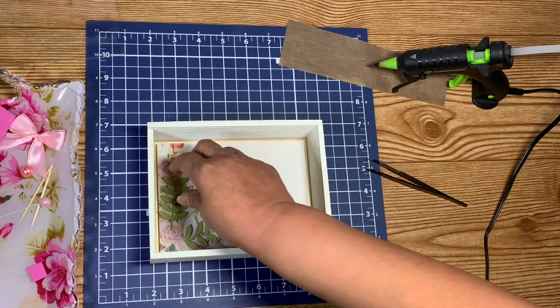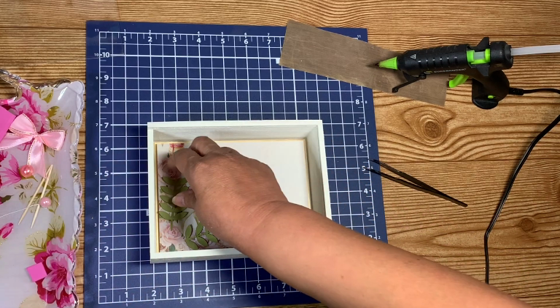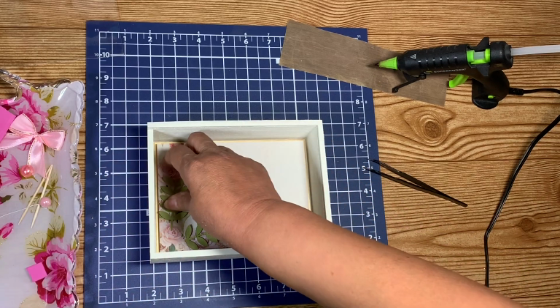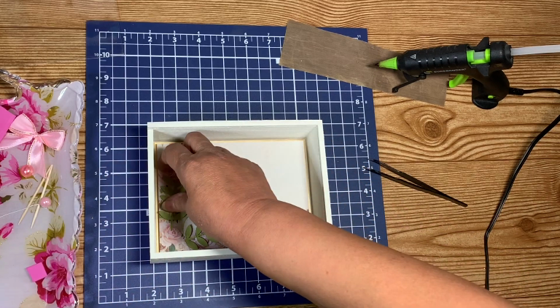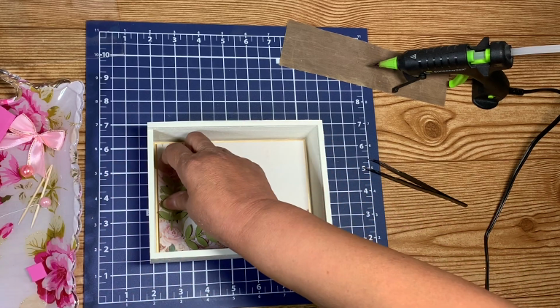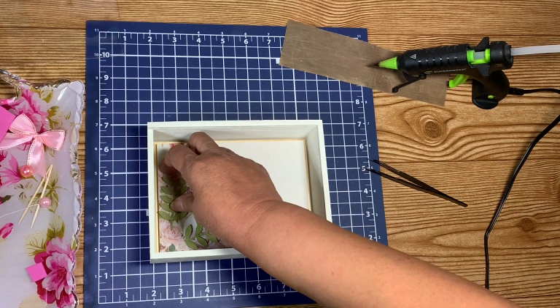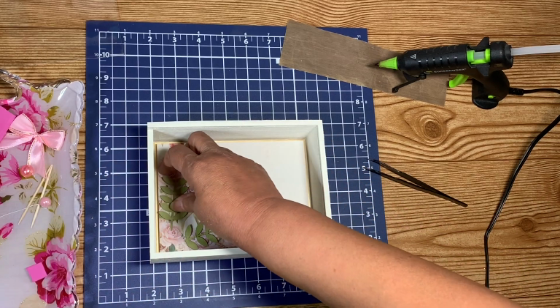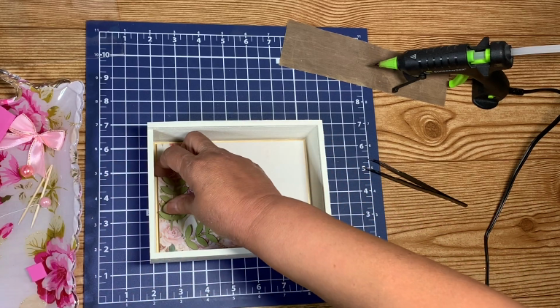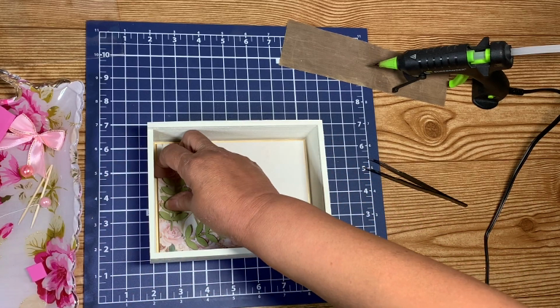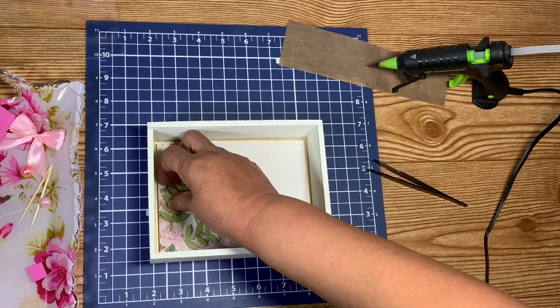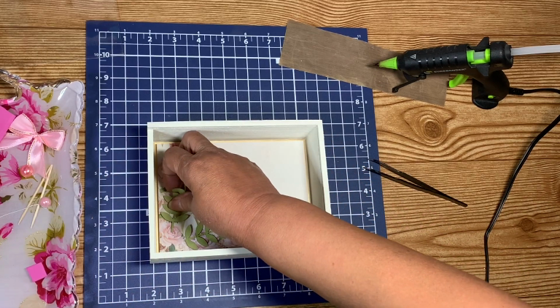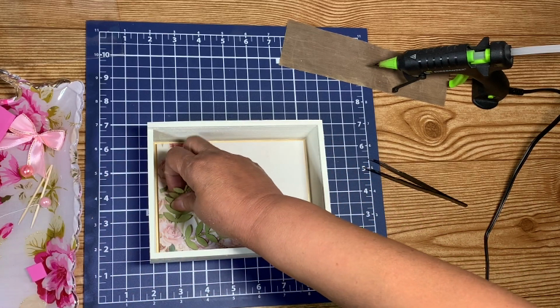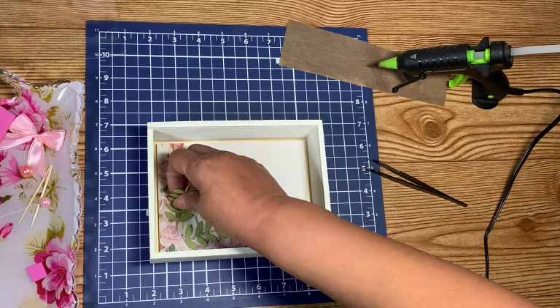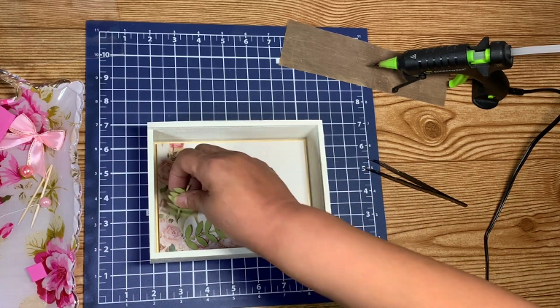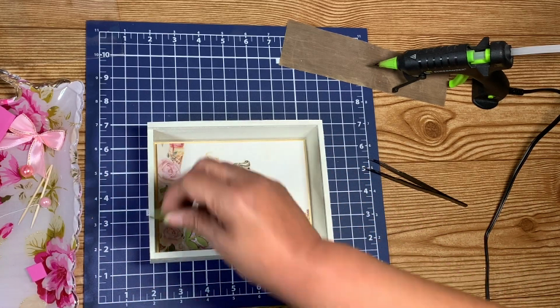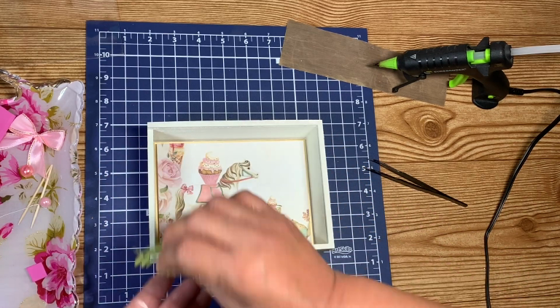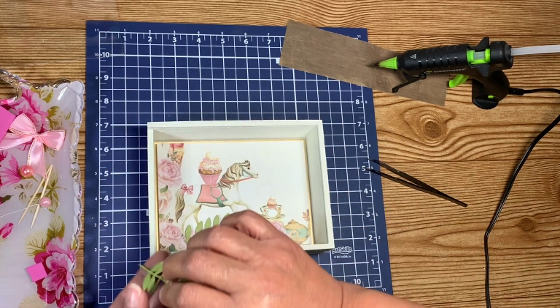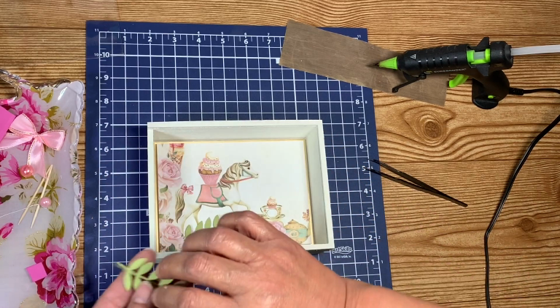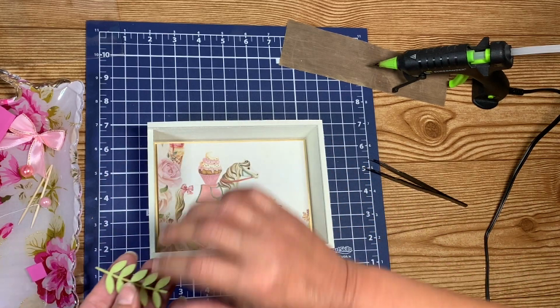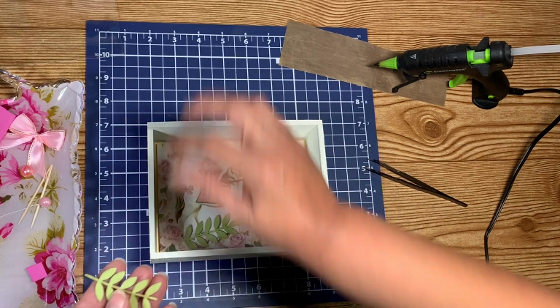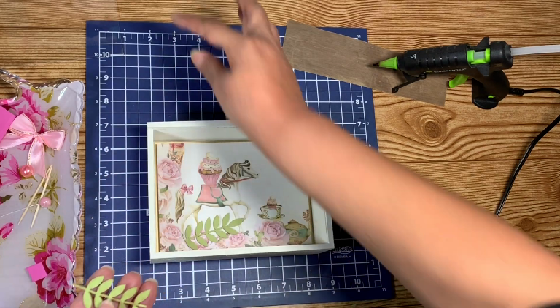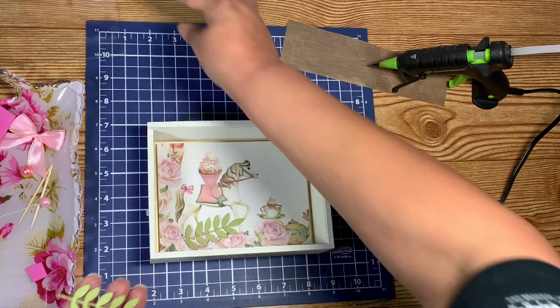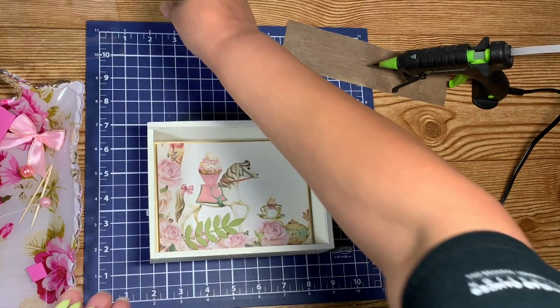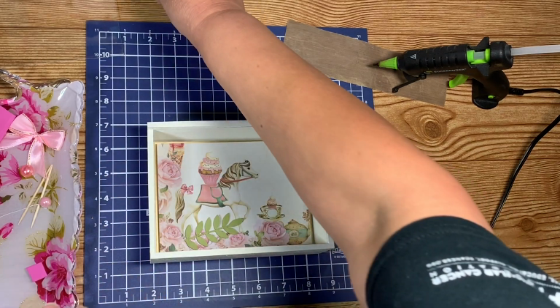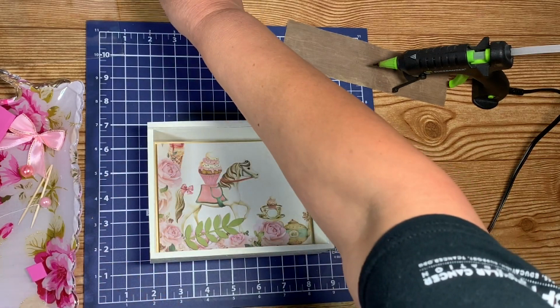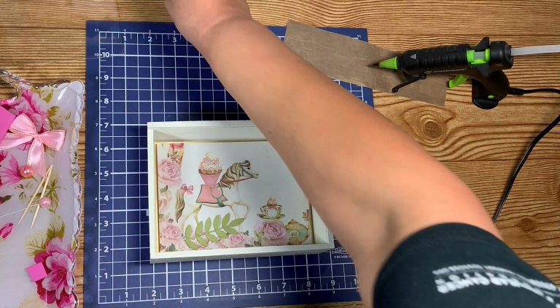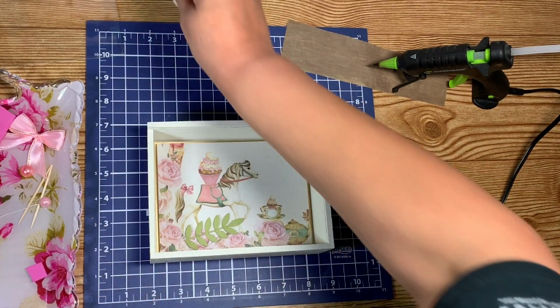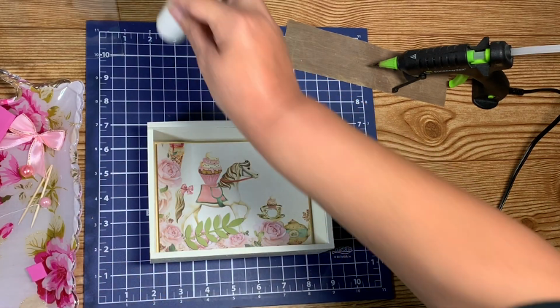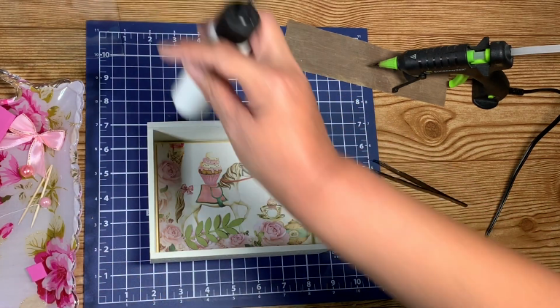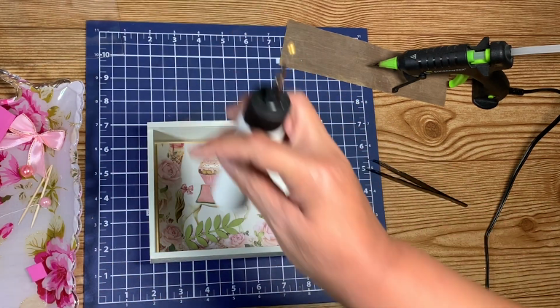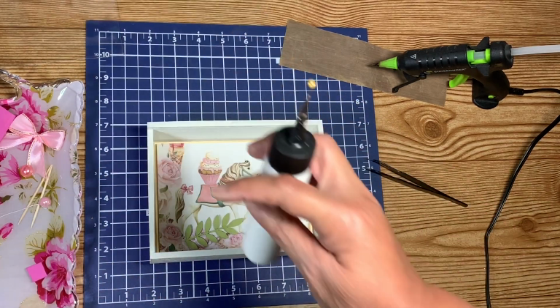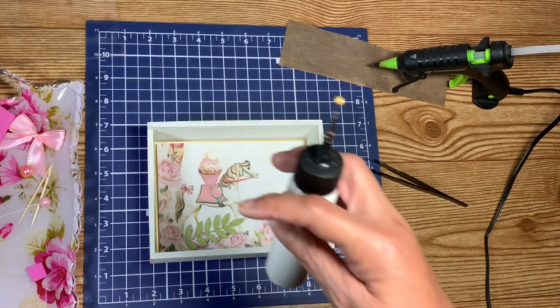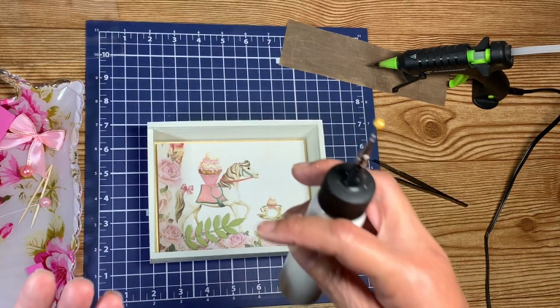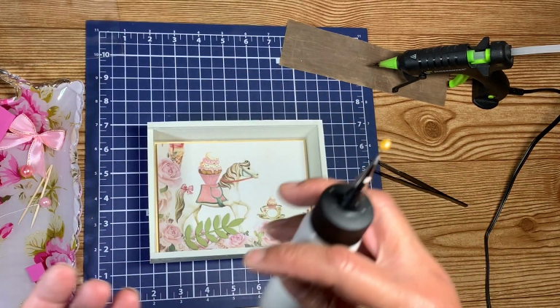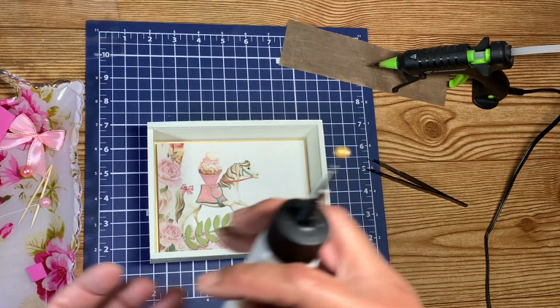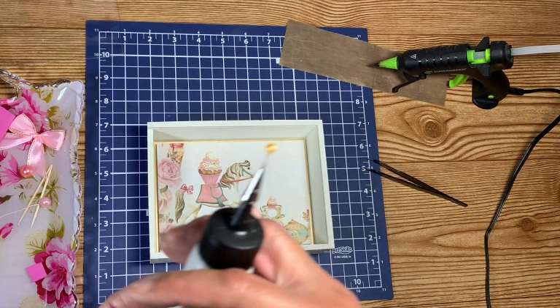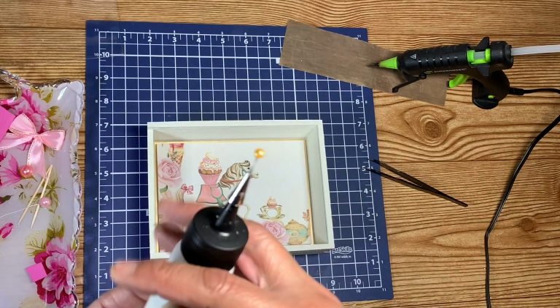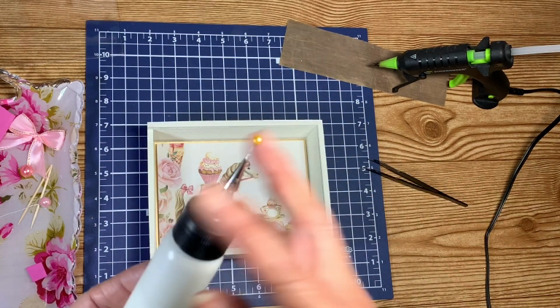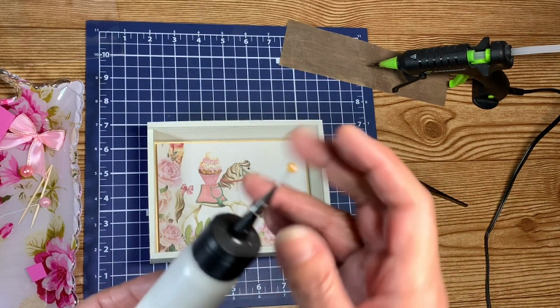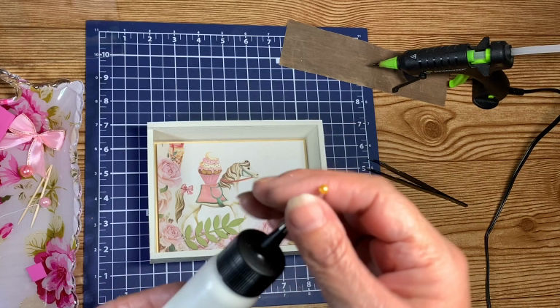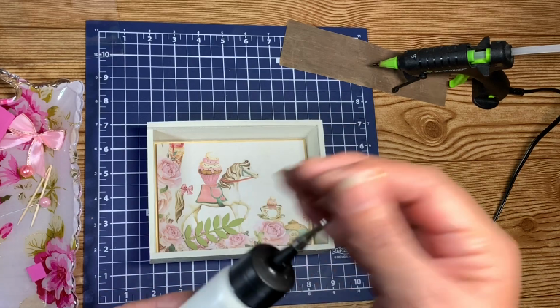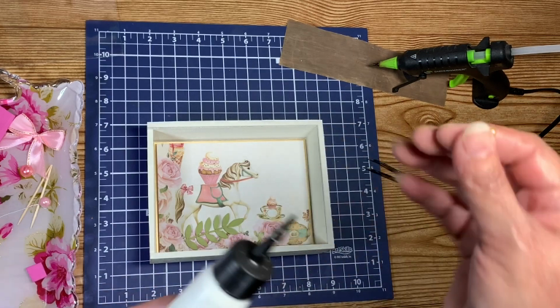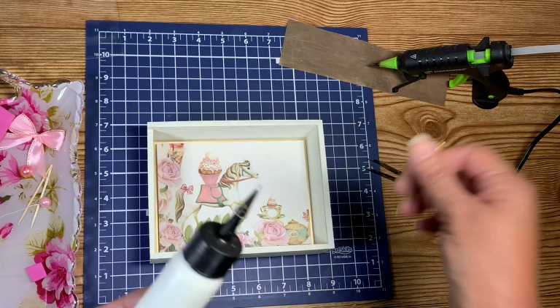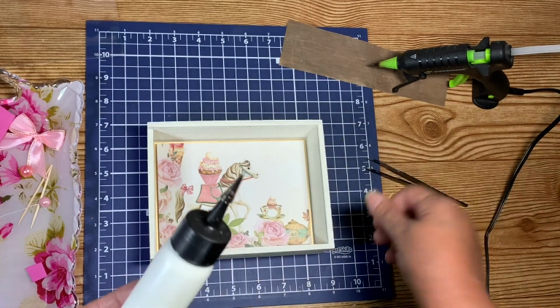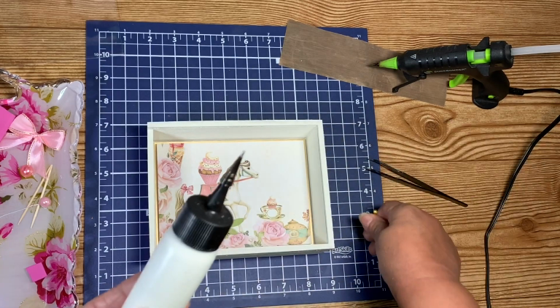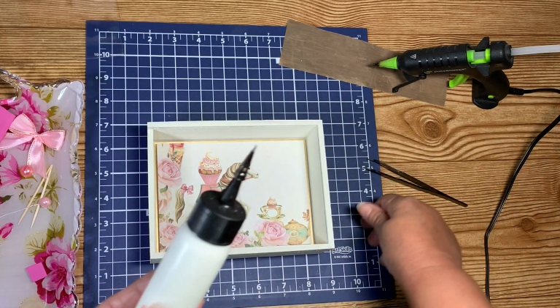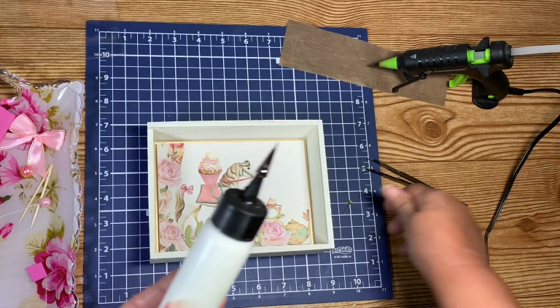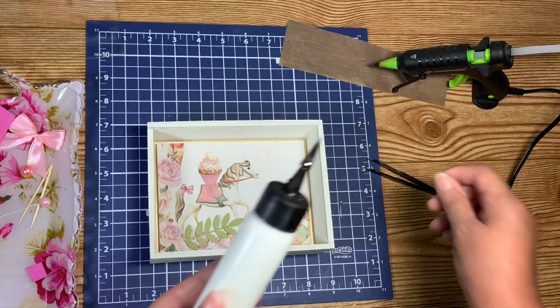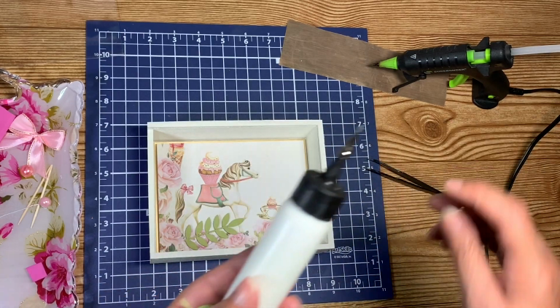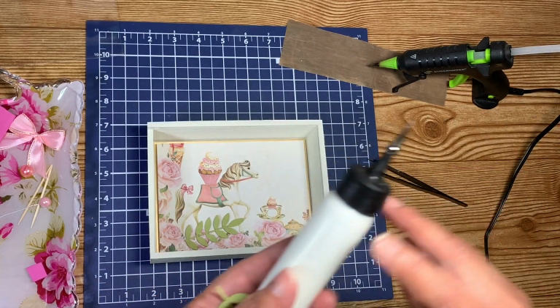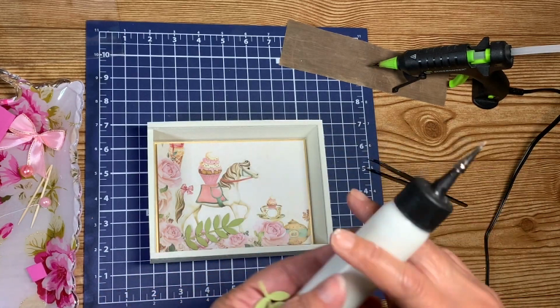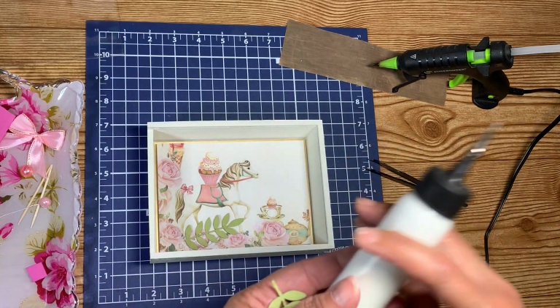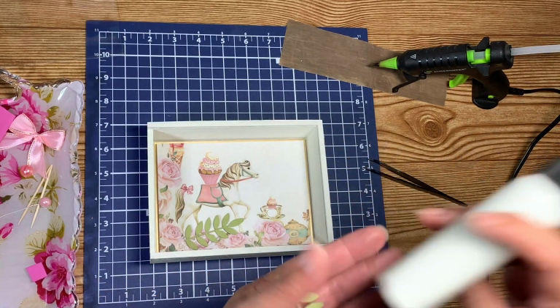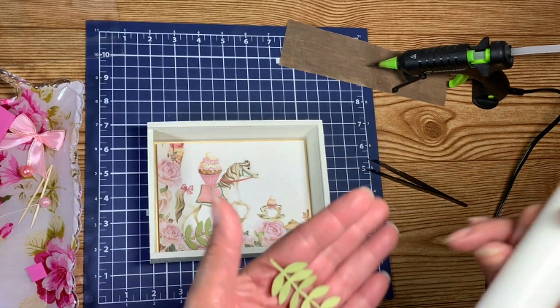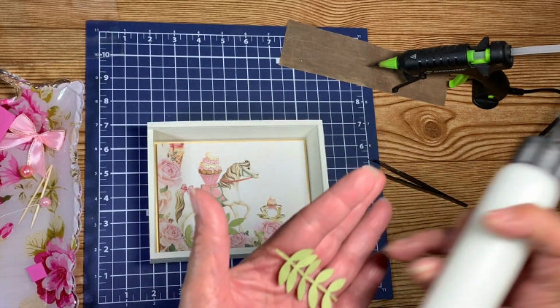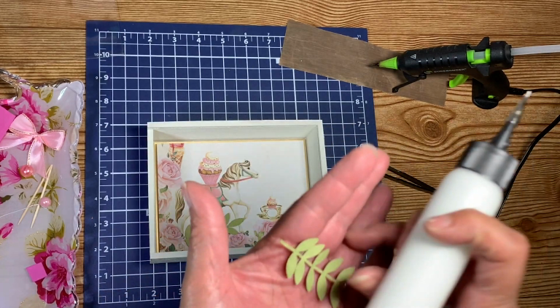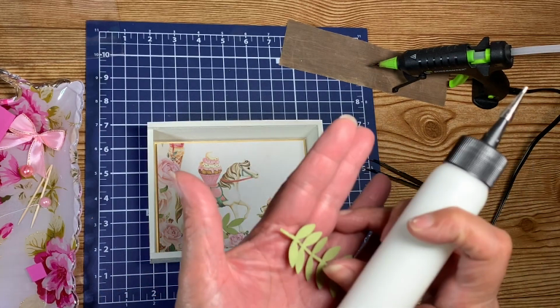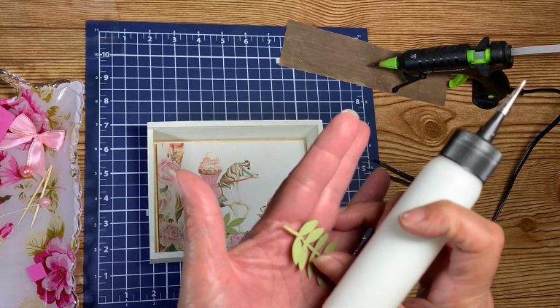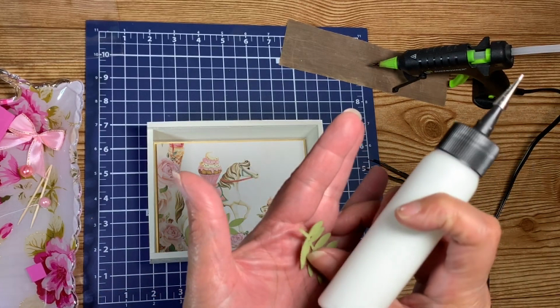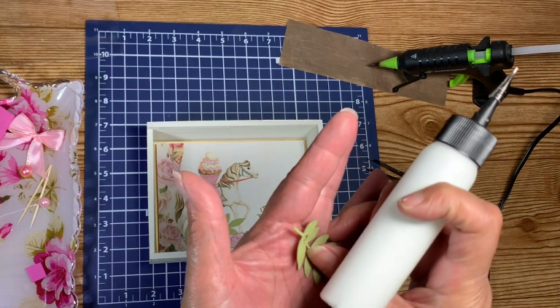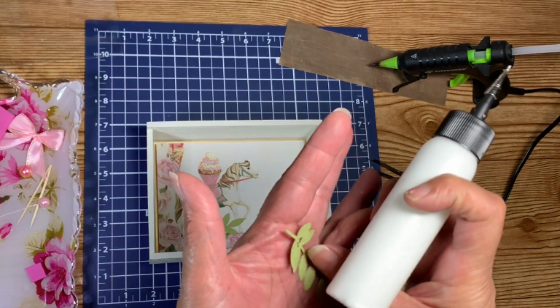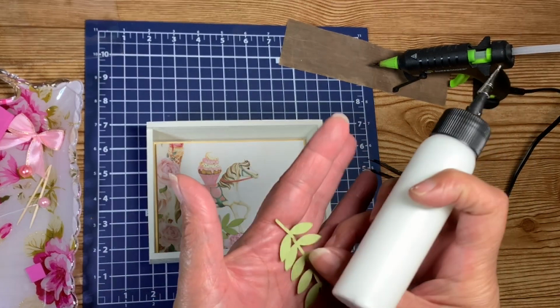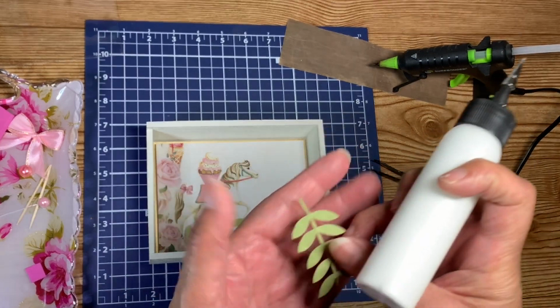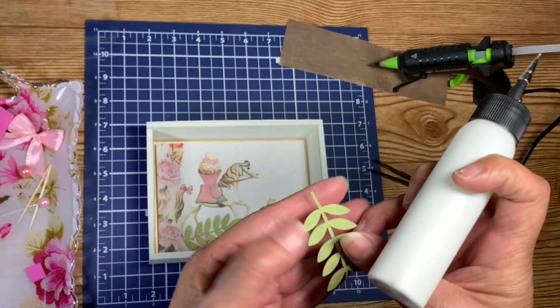So let me put some glue down on these leaves.